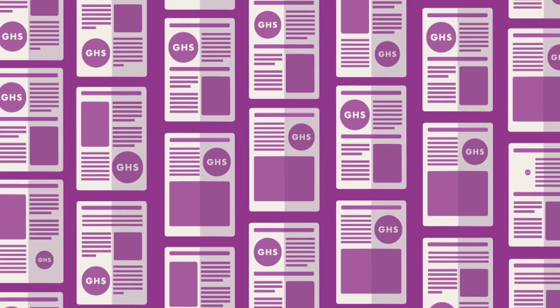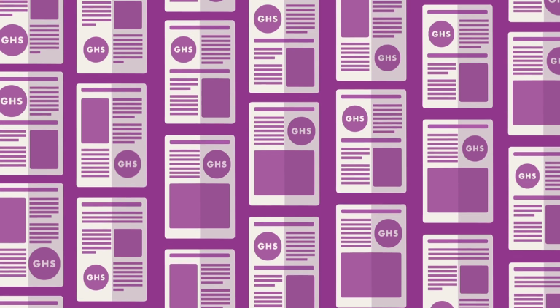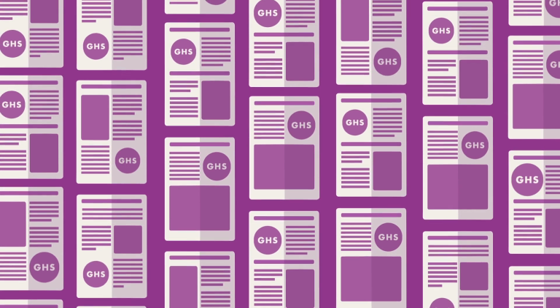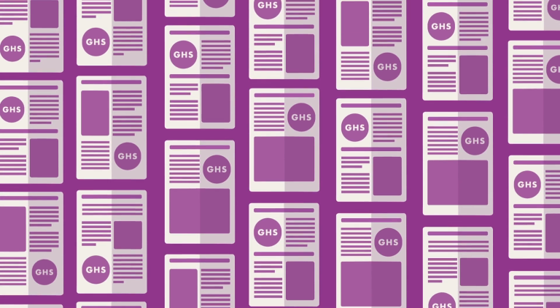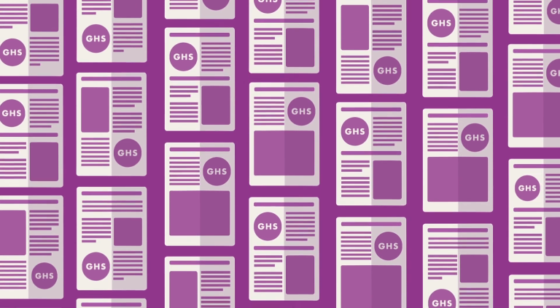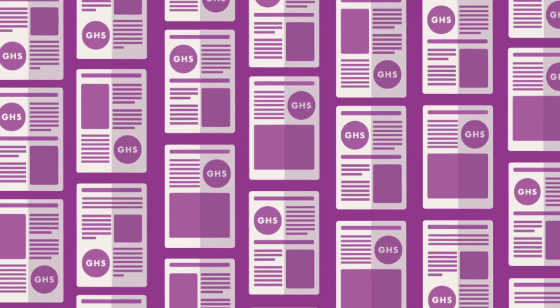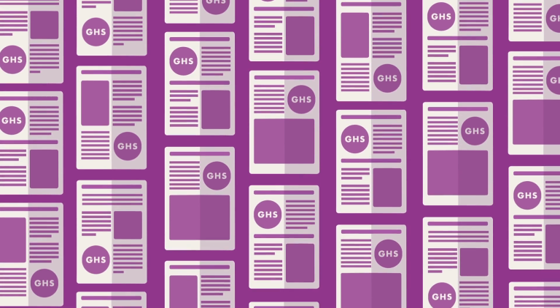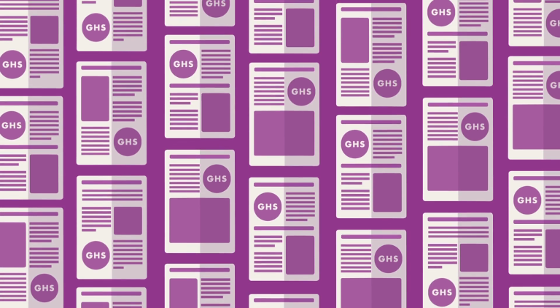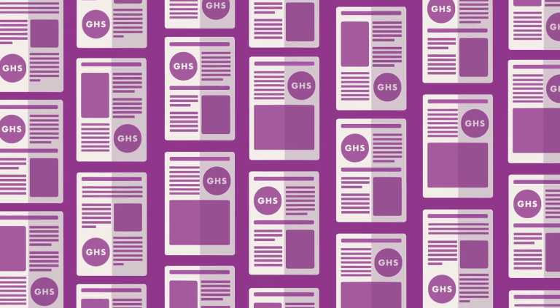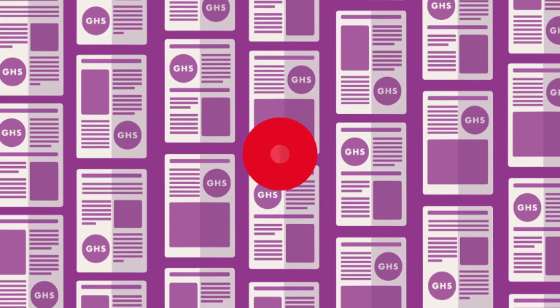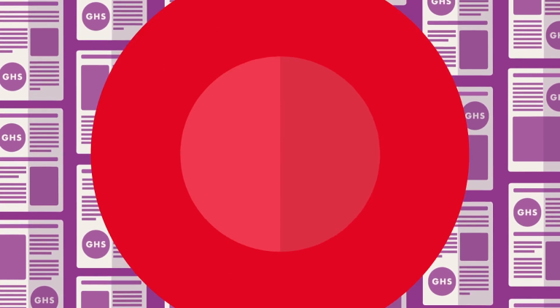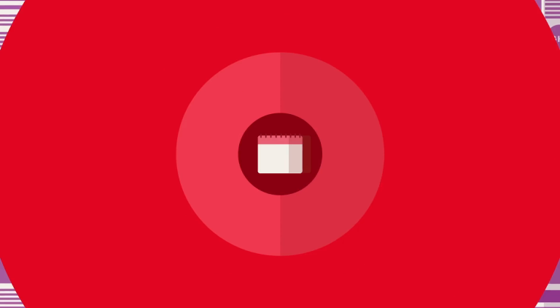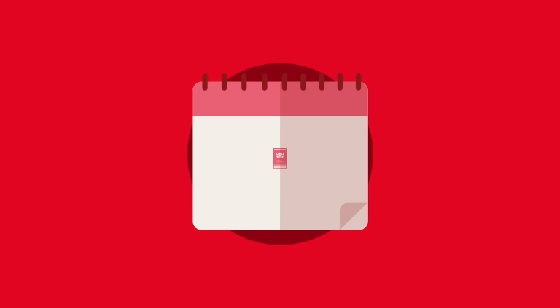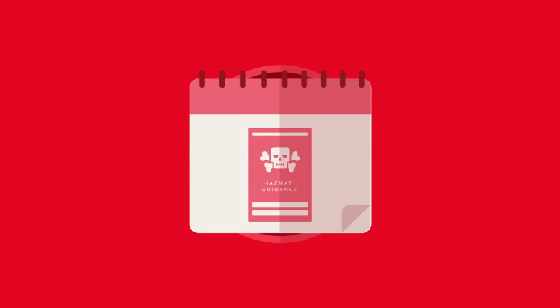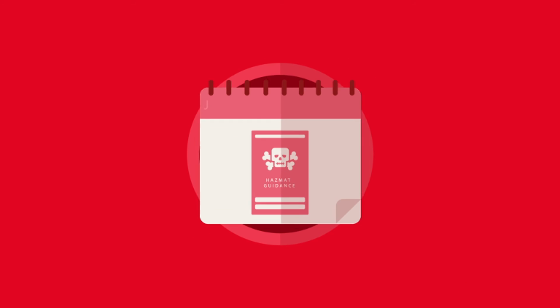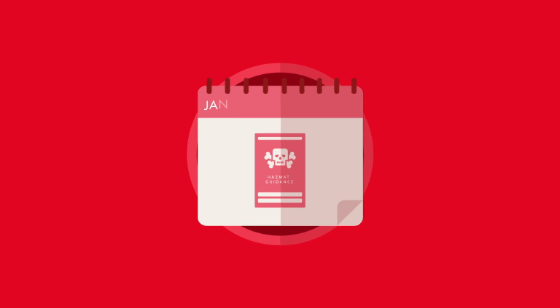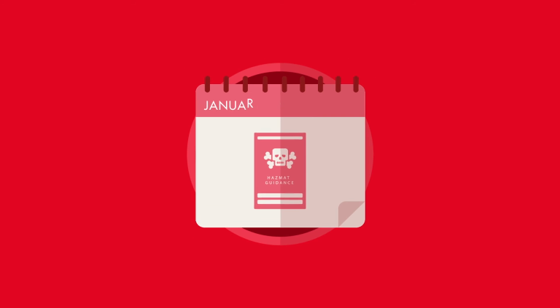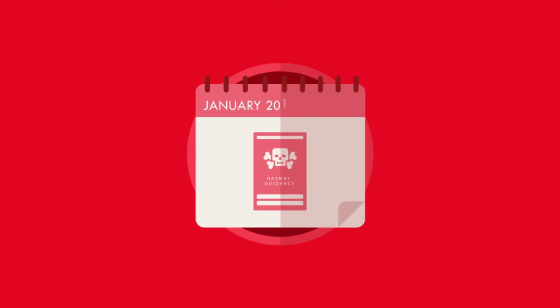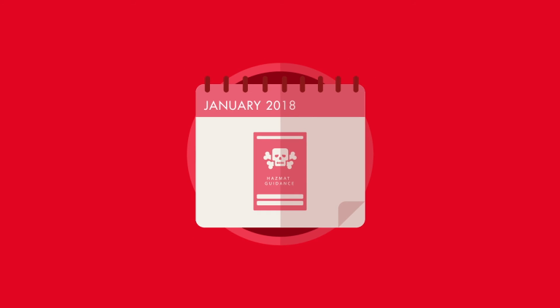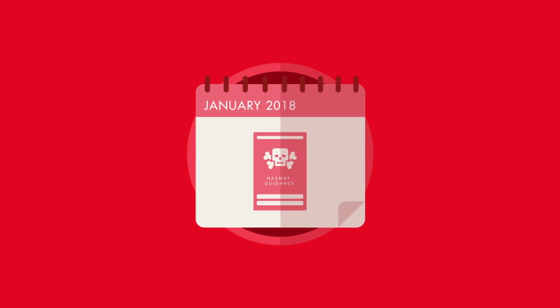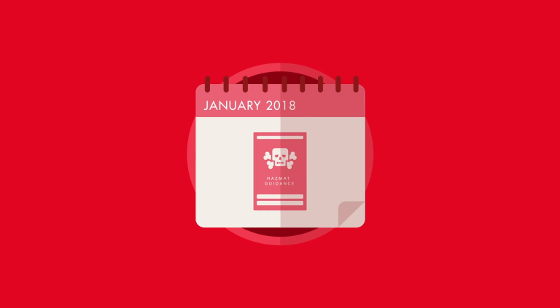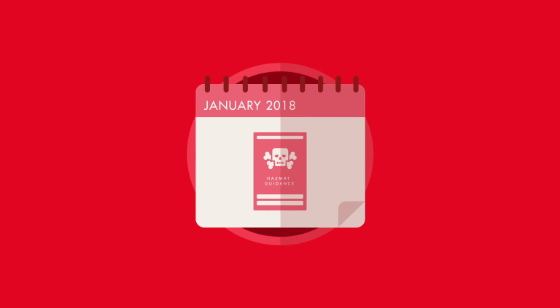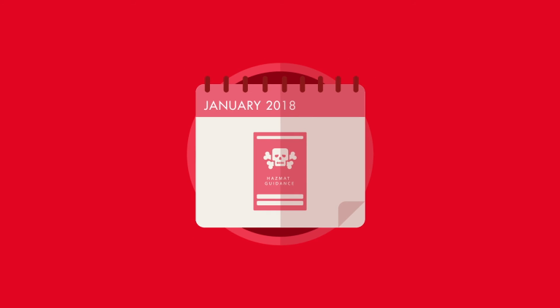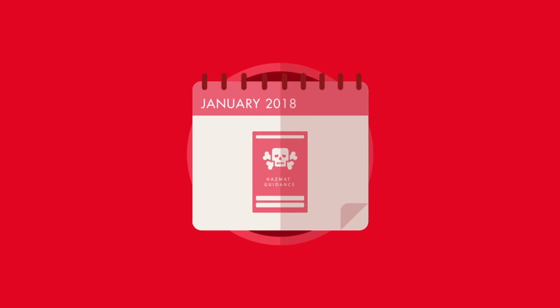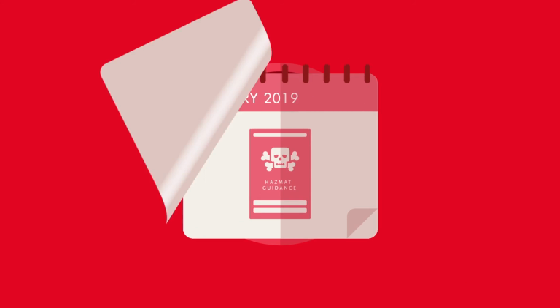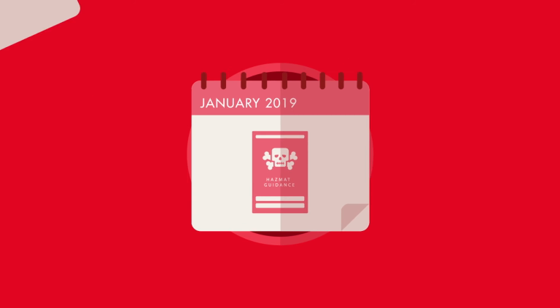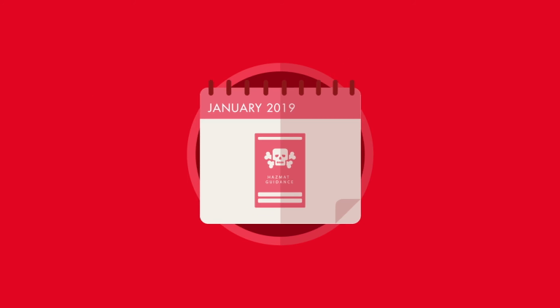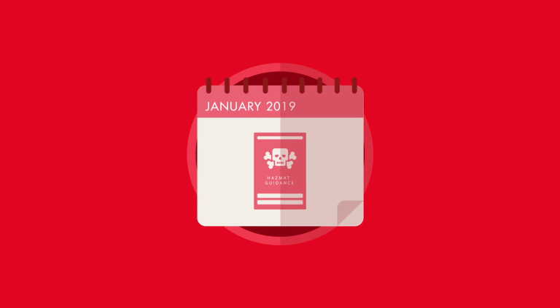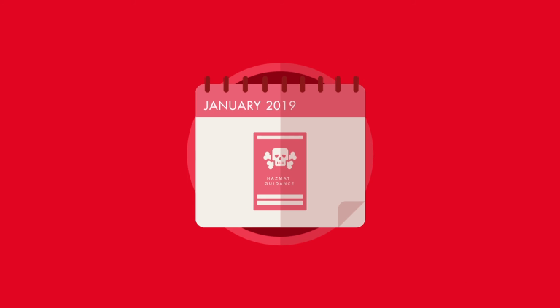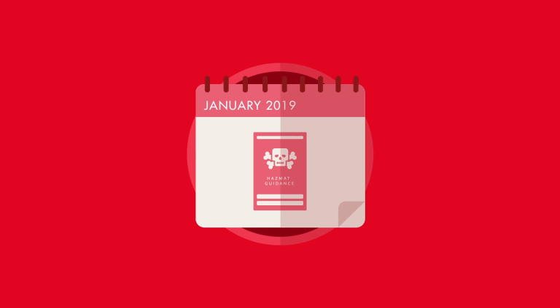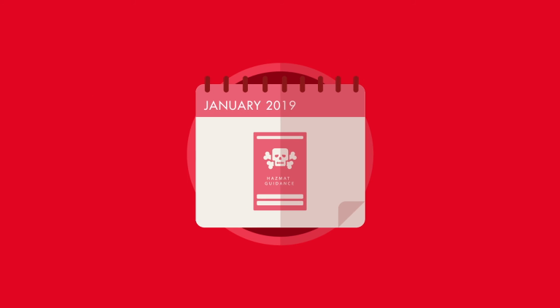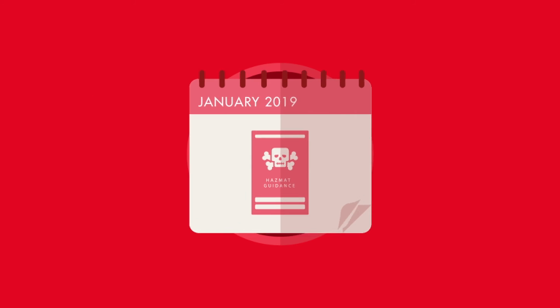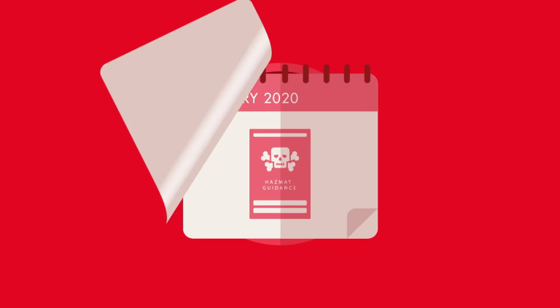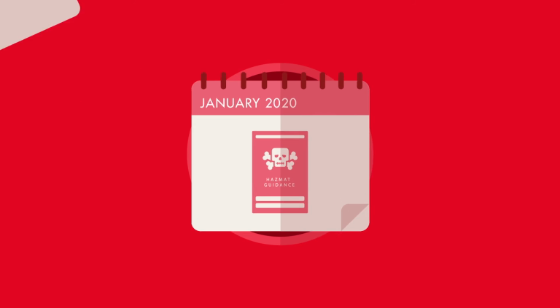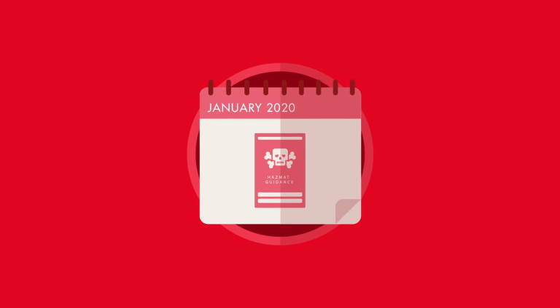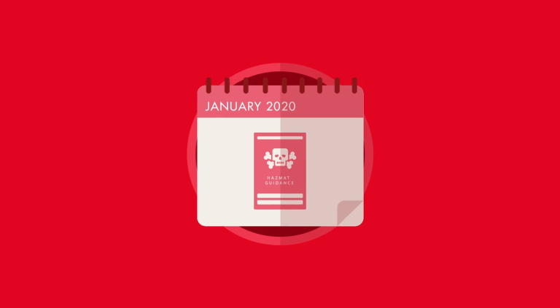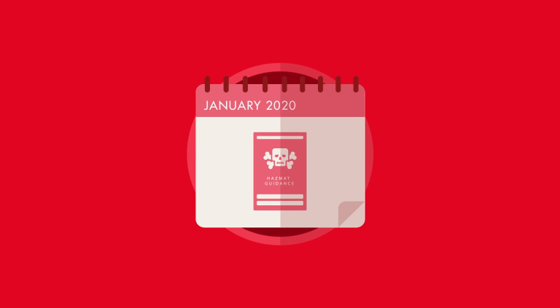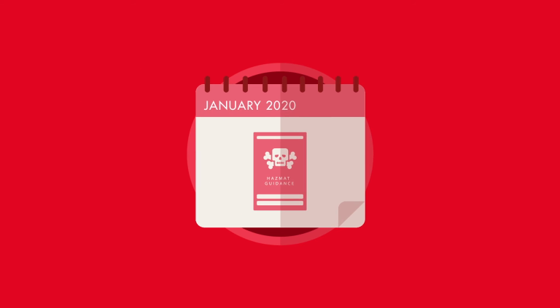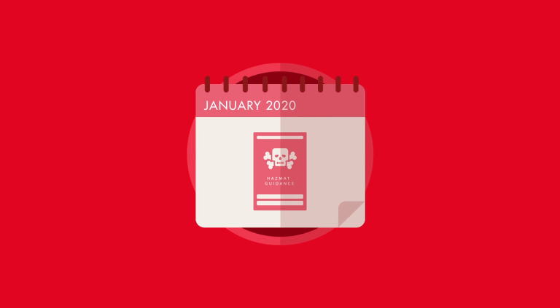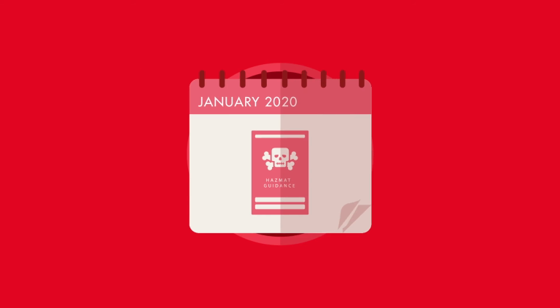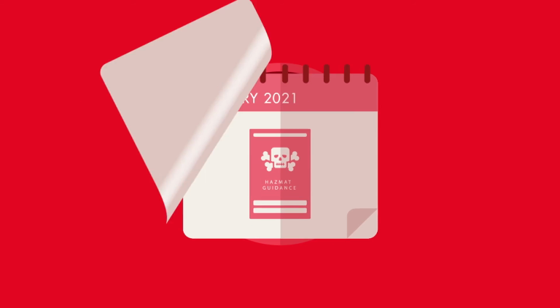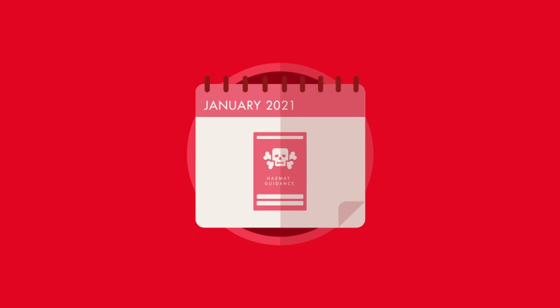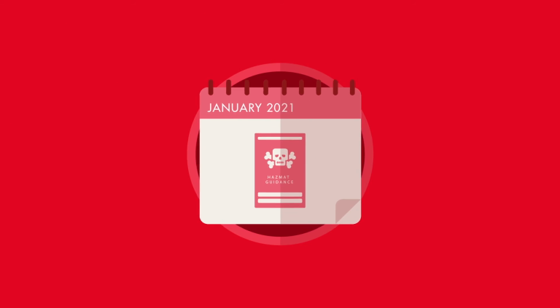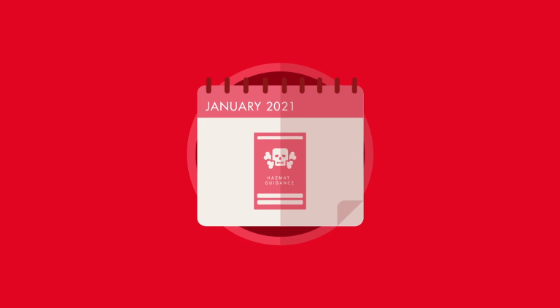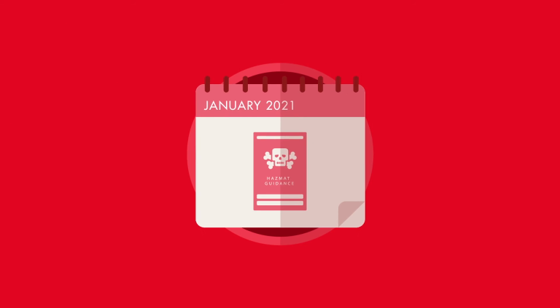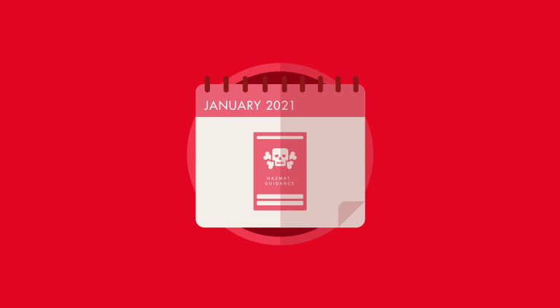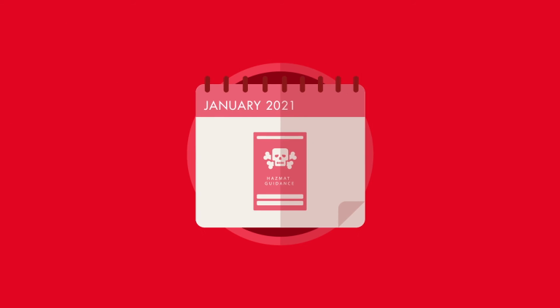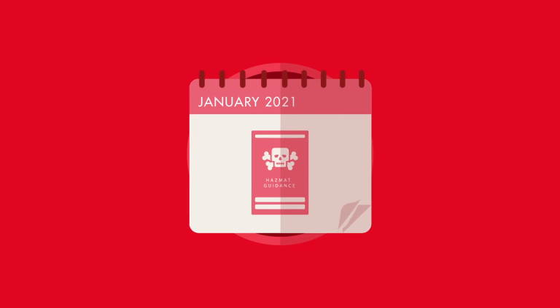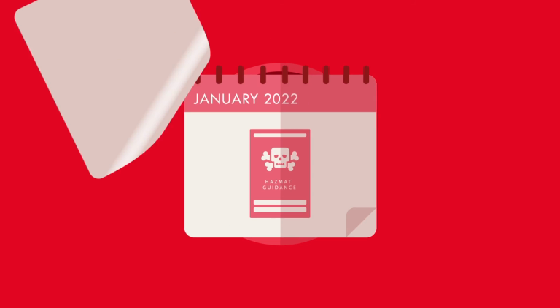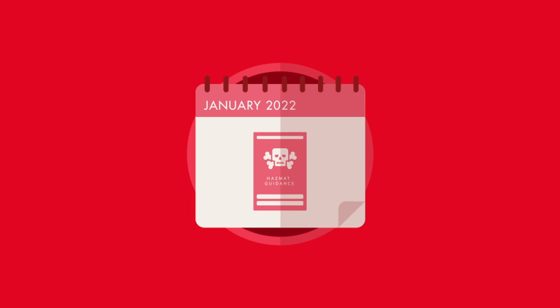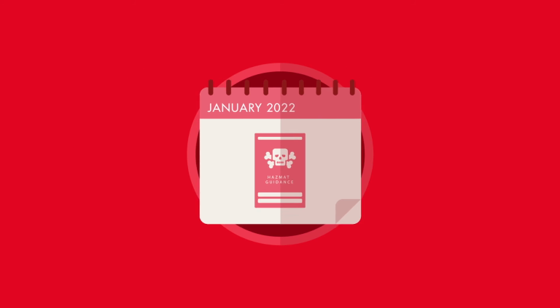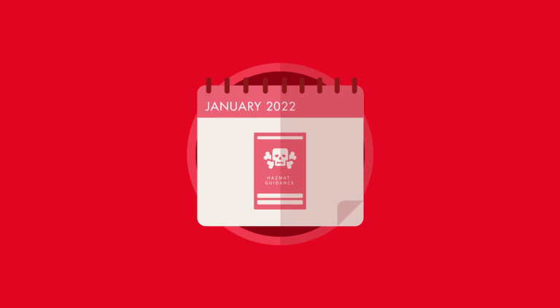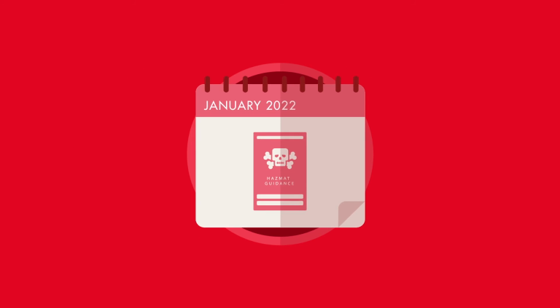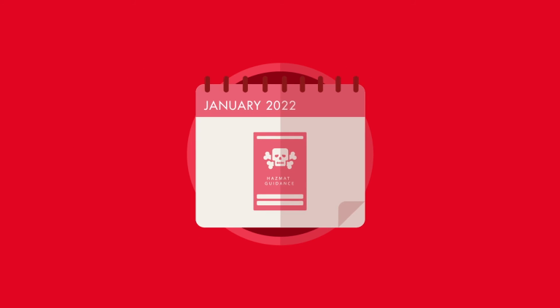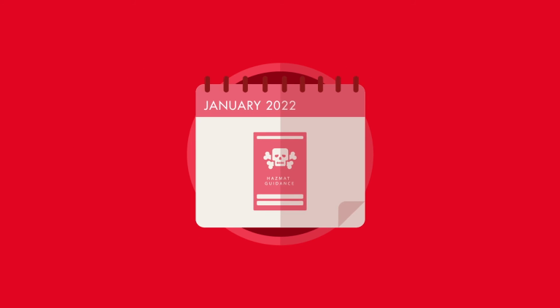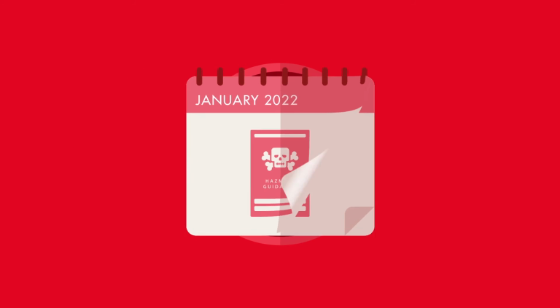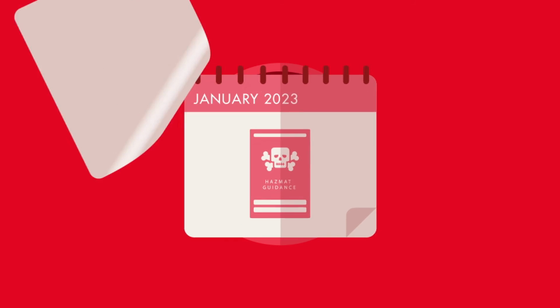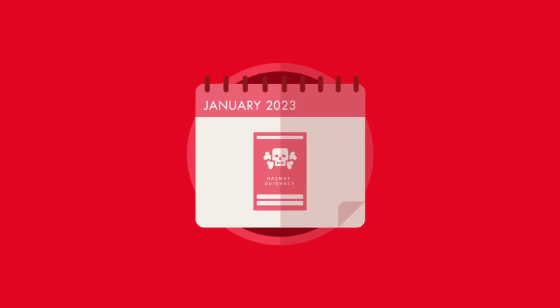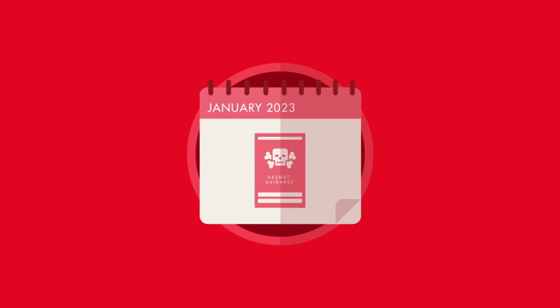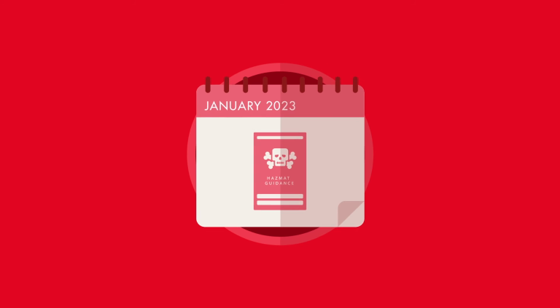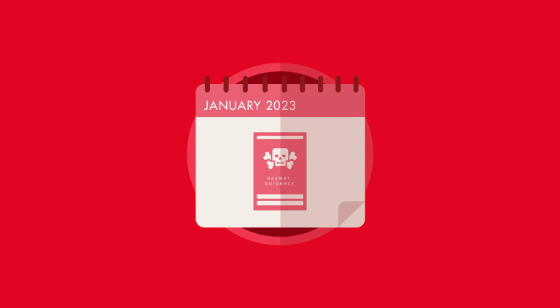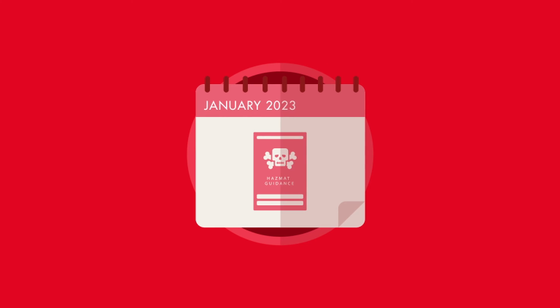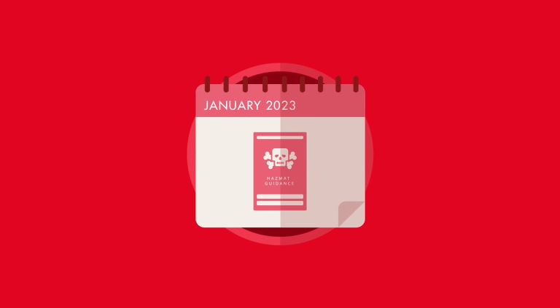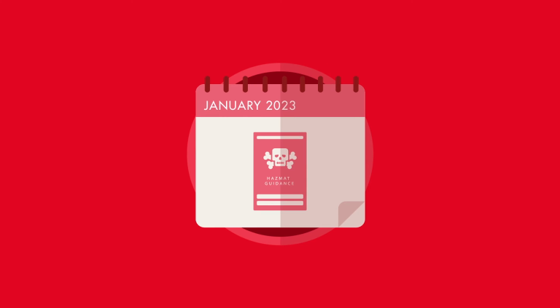So making this change now is also future-proofing our guidance, because we won't have to rewrite it again later.